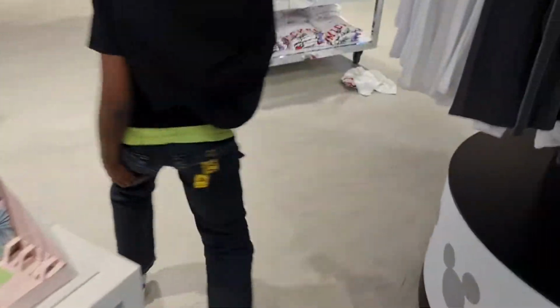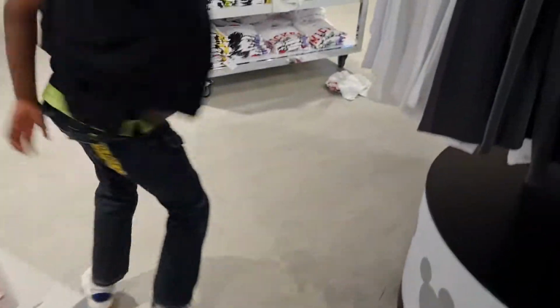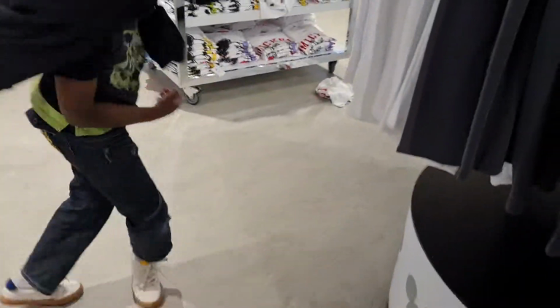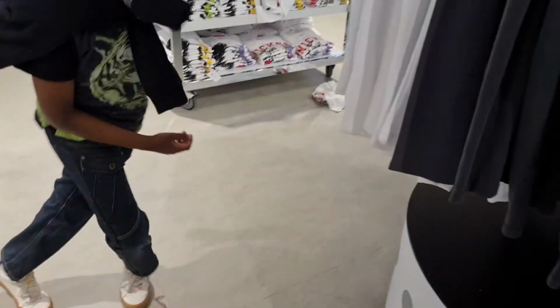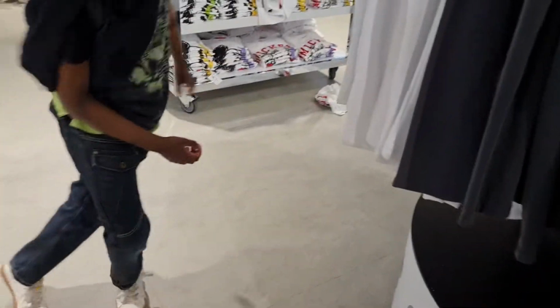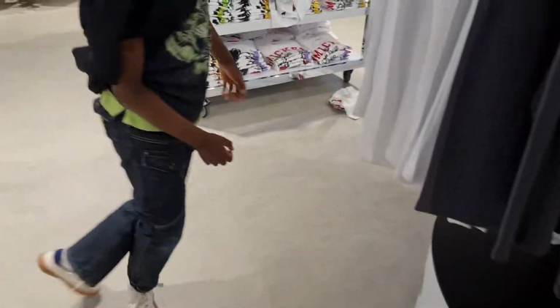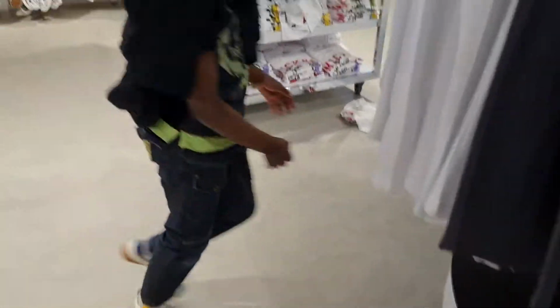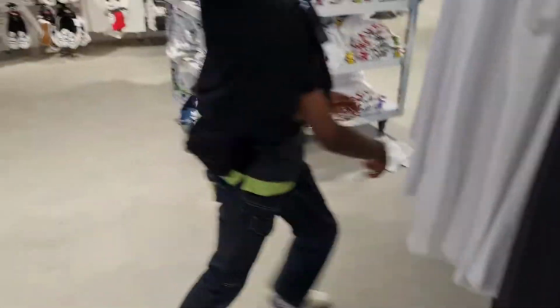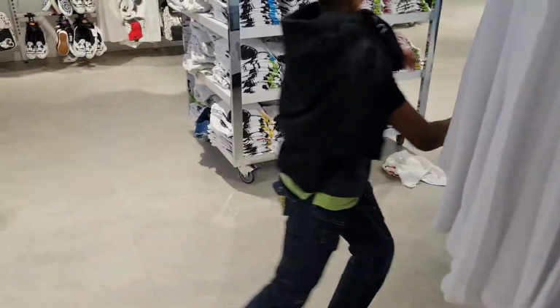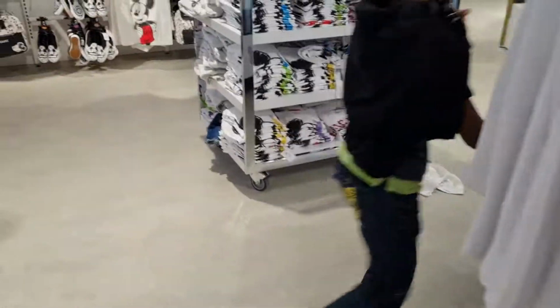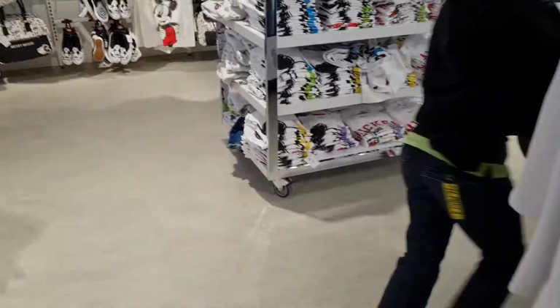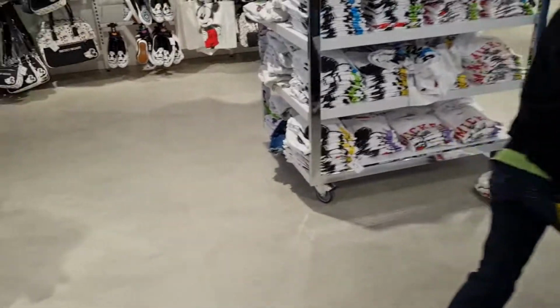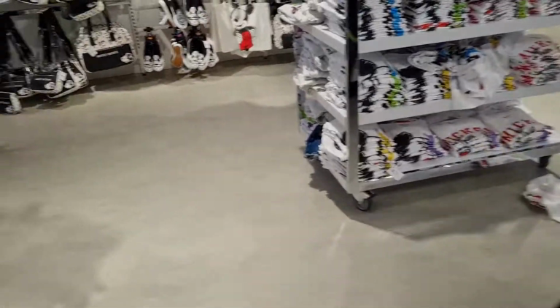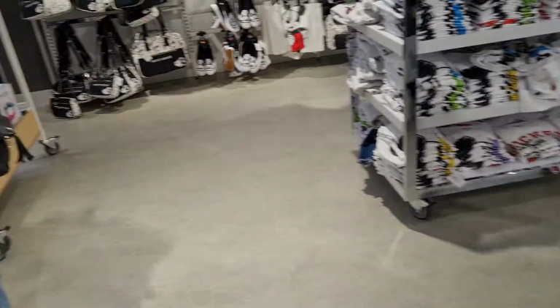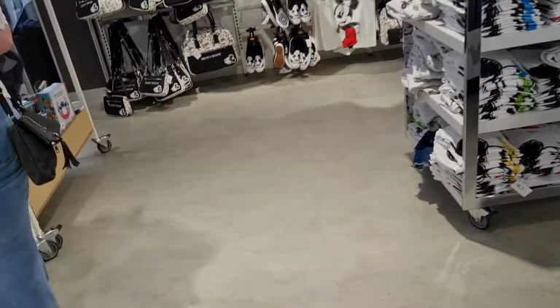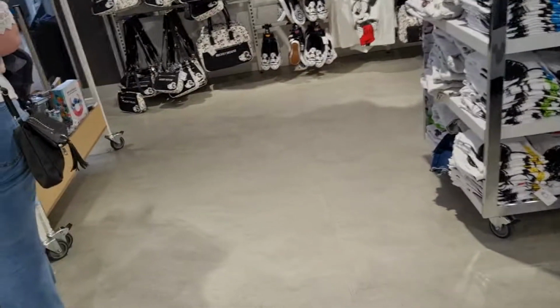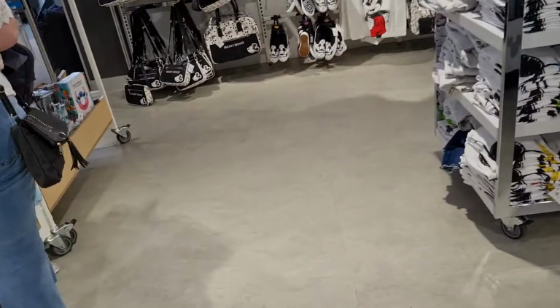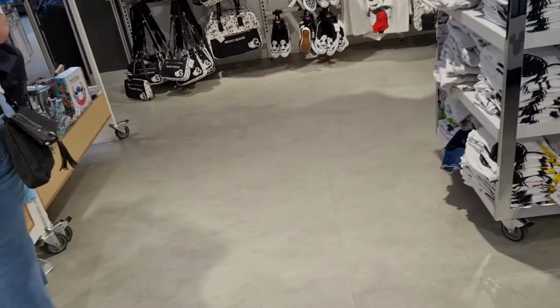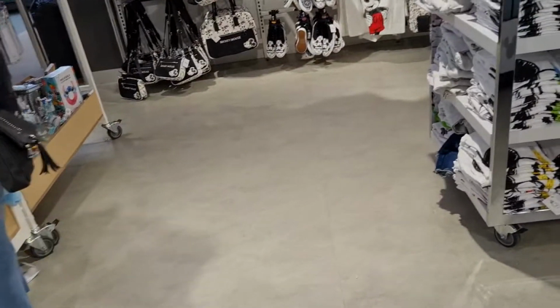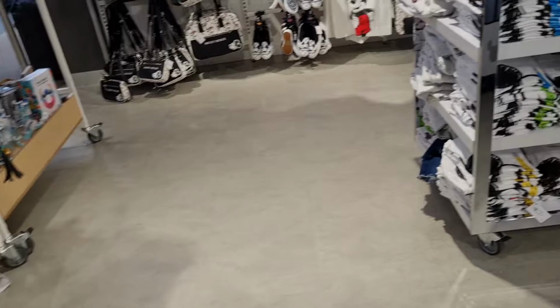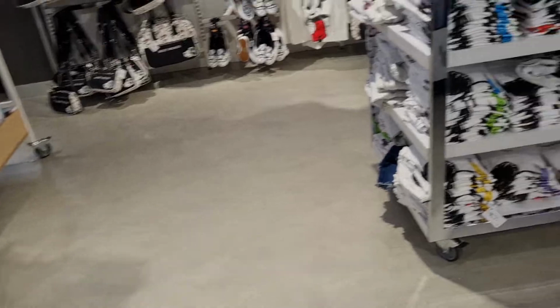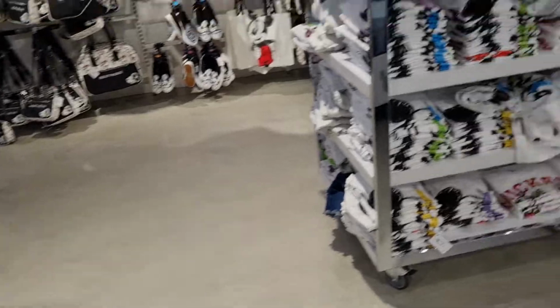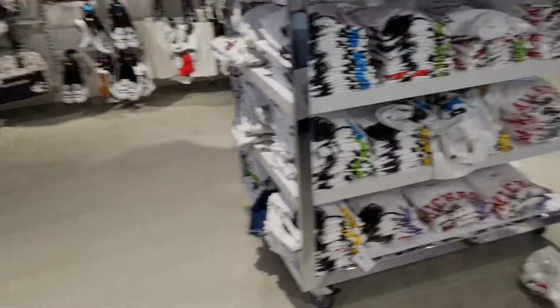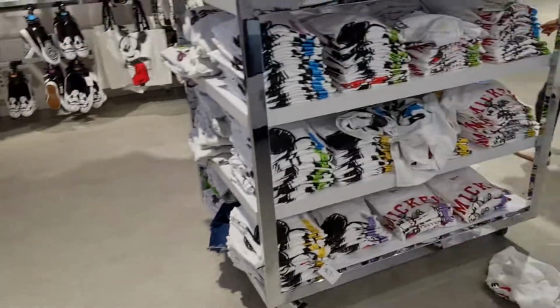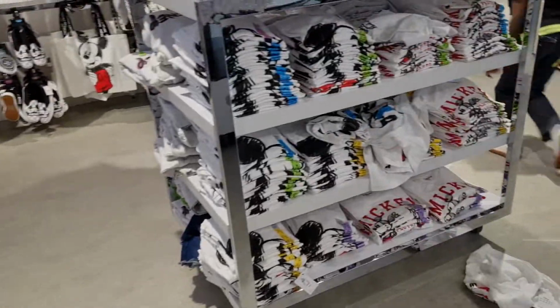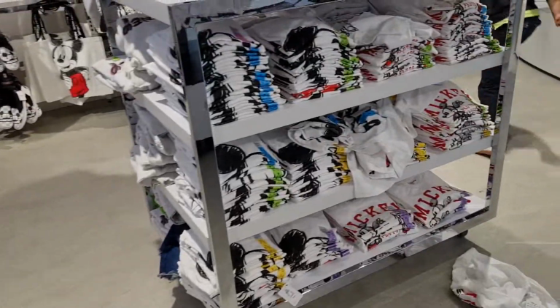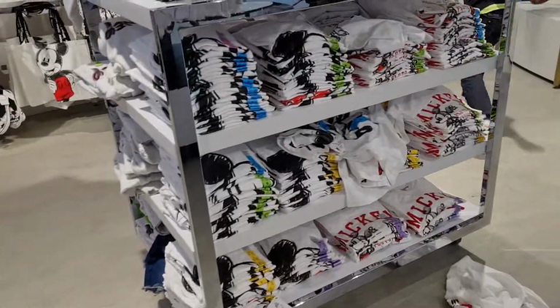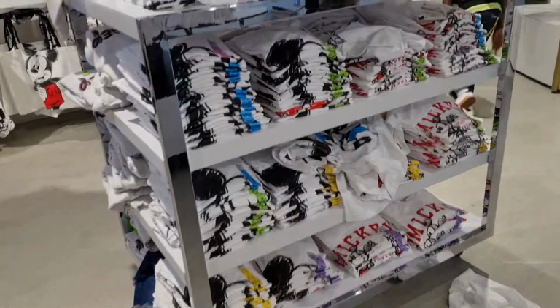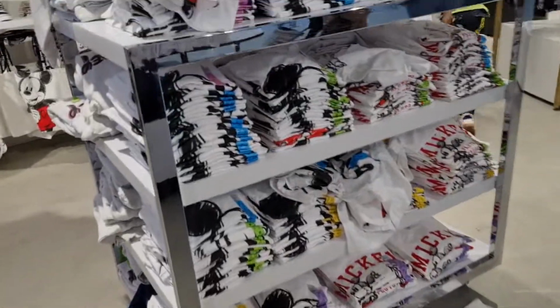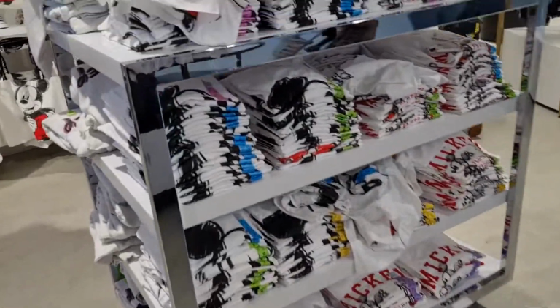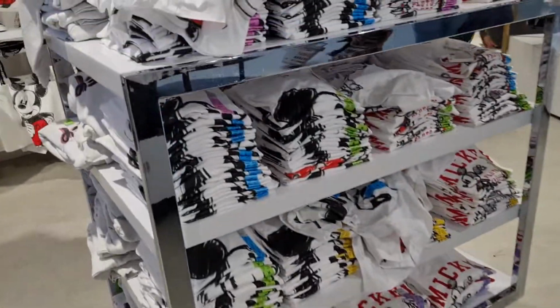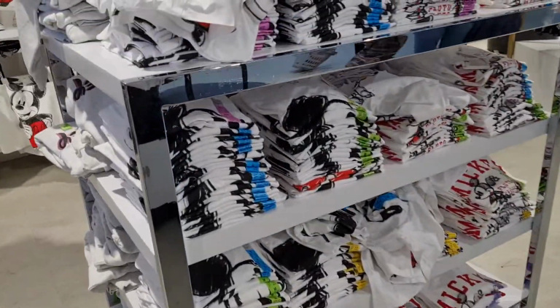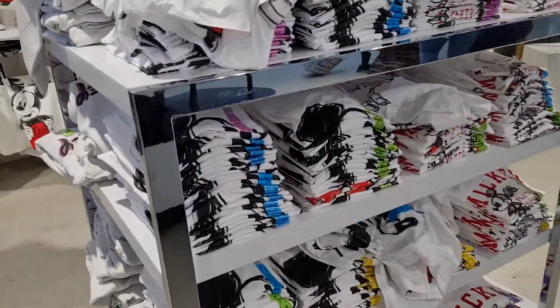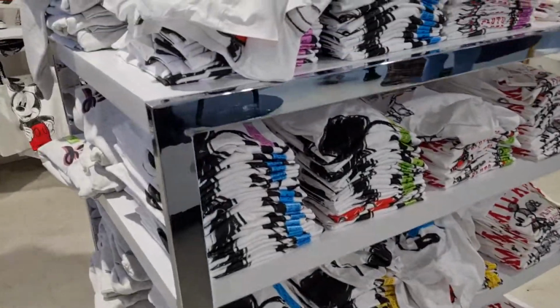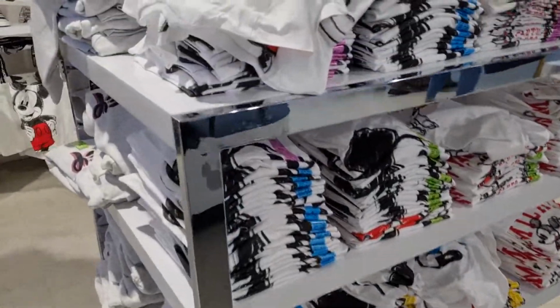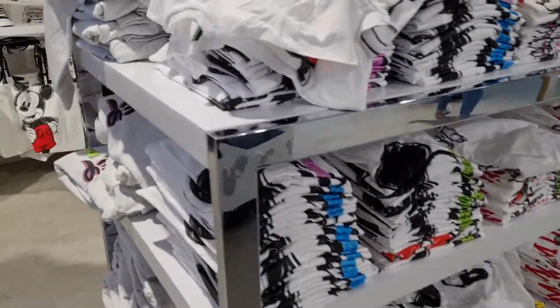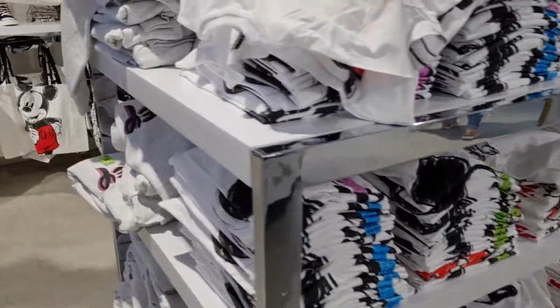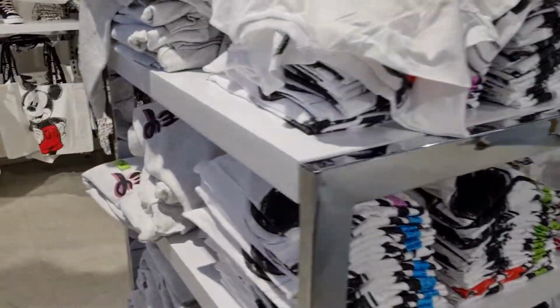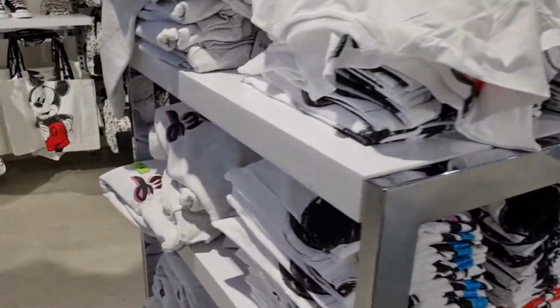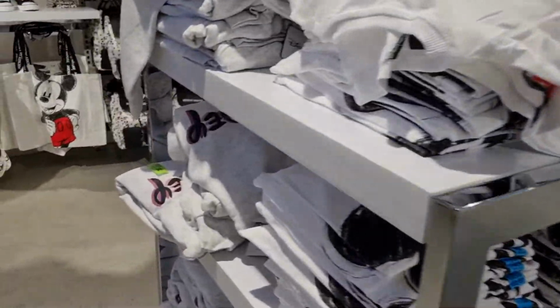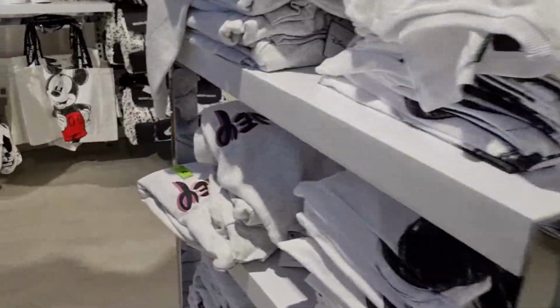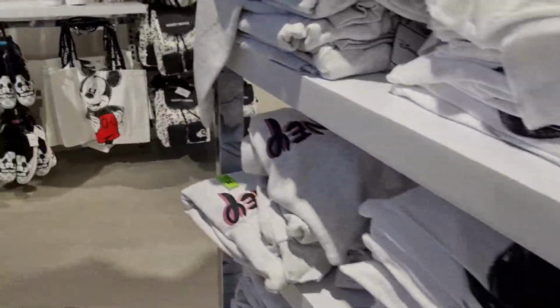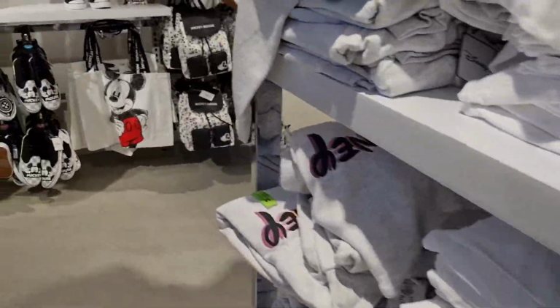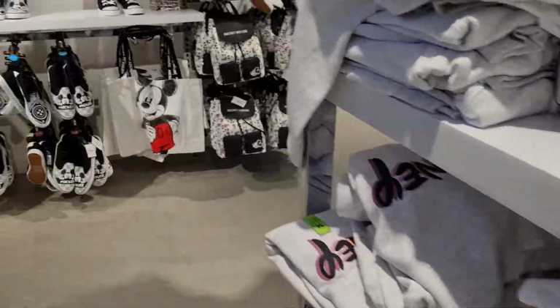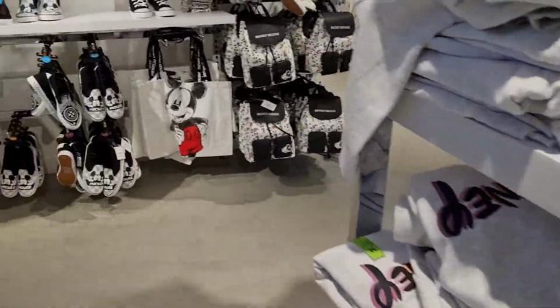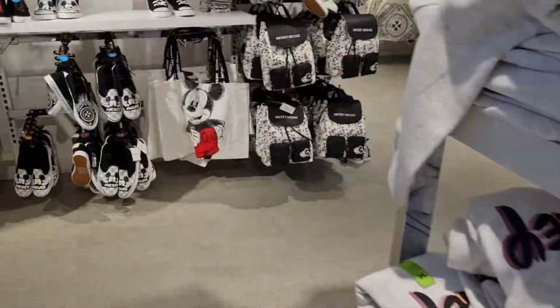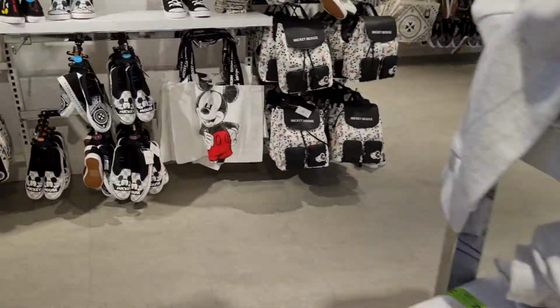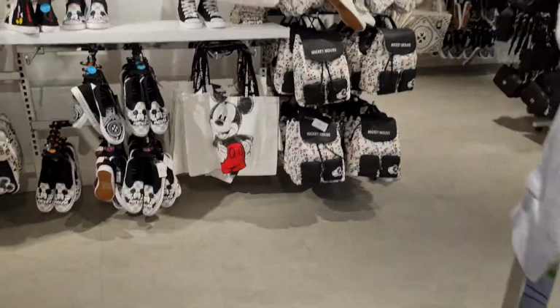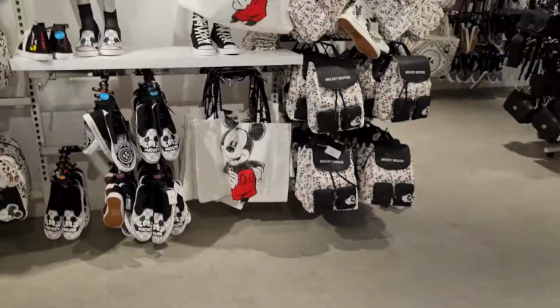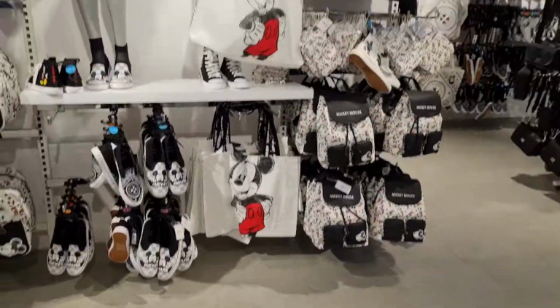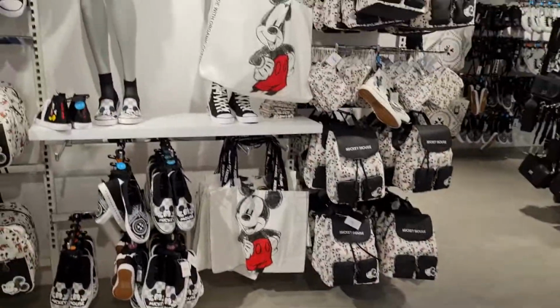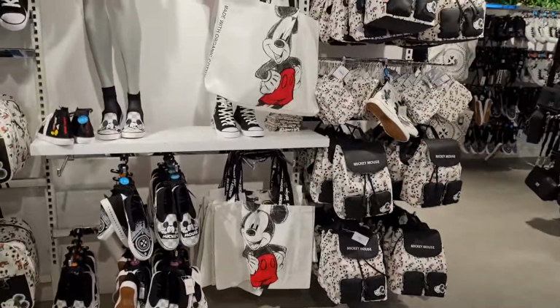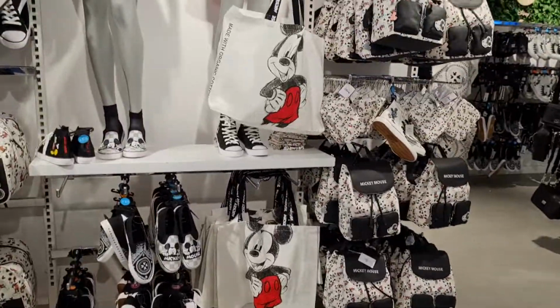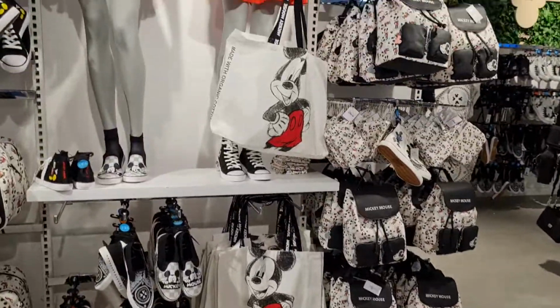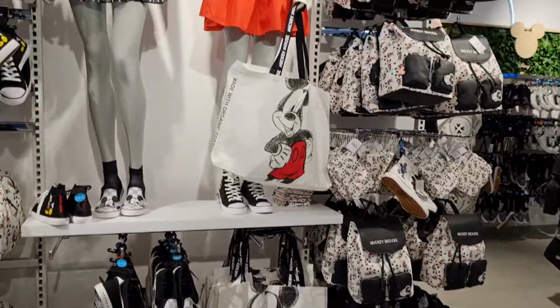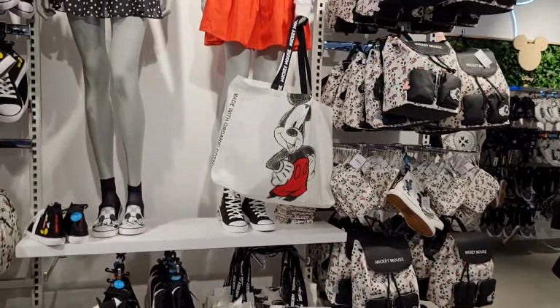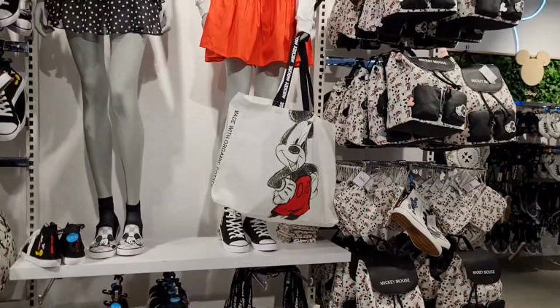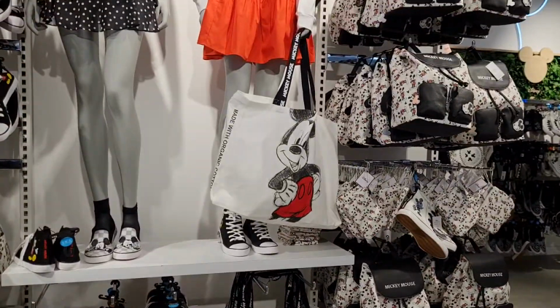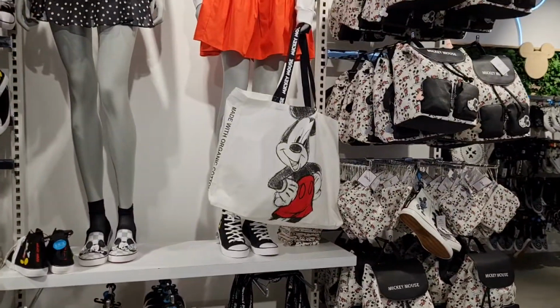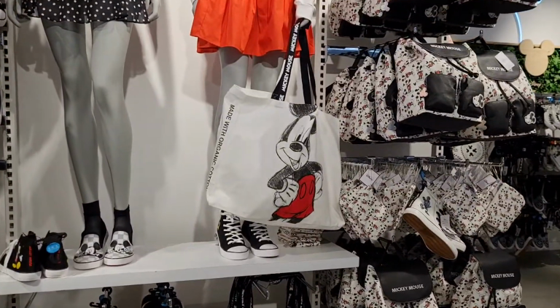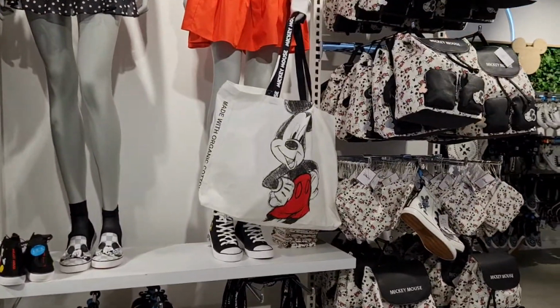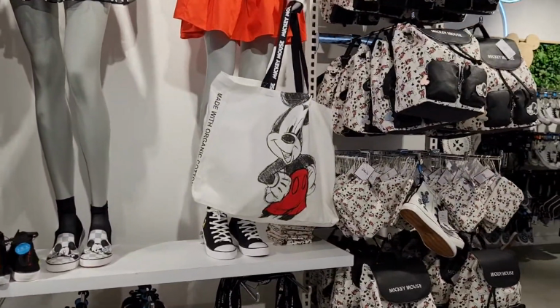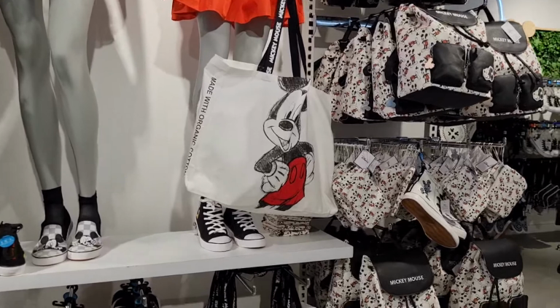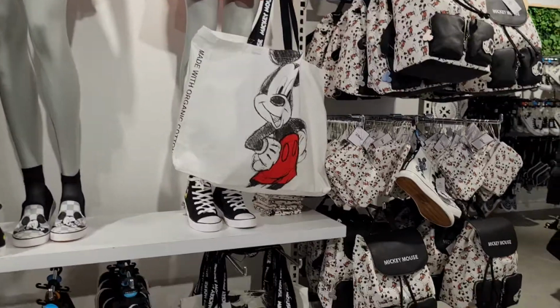And we've got the Winnie the Pooh and Mickey Mouse section — they've got all sorts of Mickey Mouse stuff here.